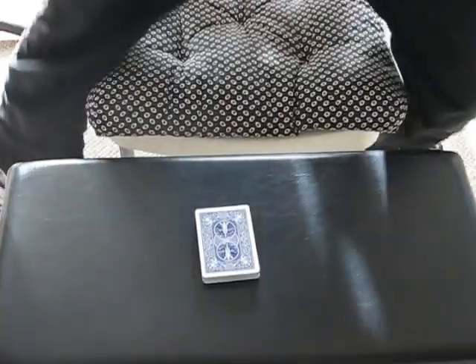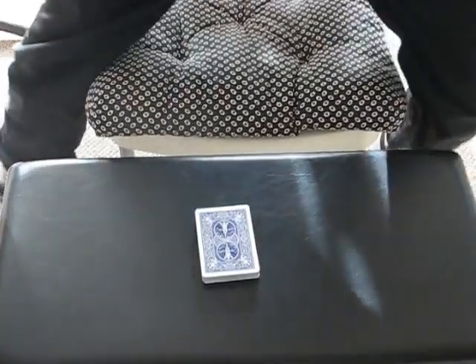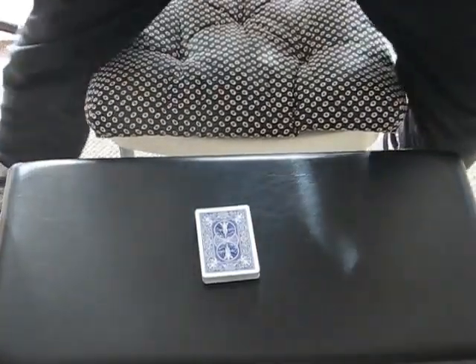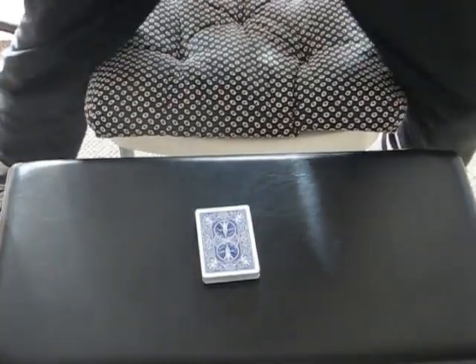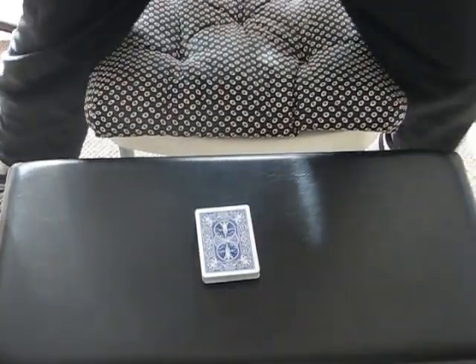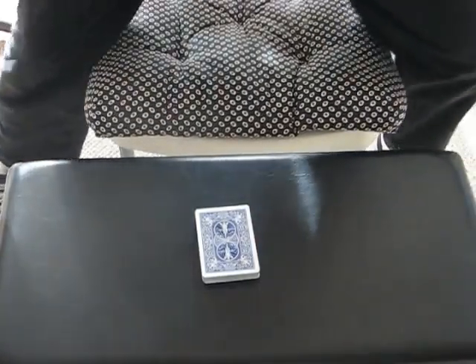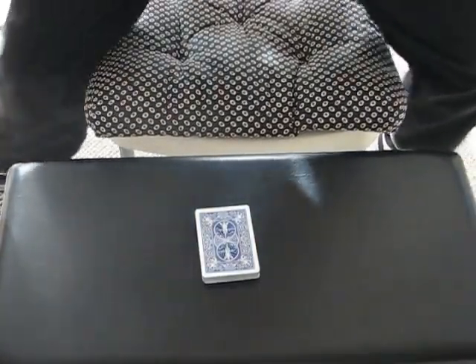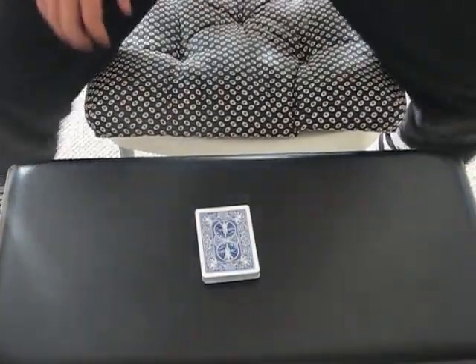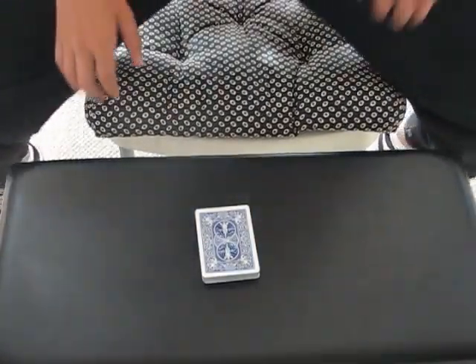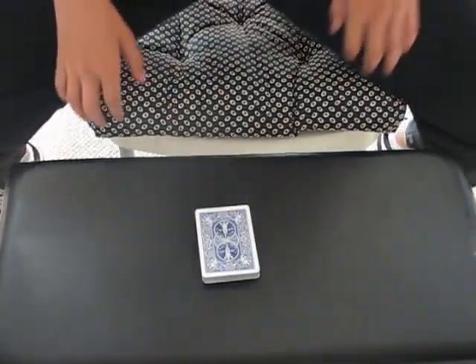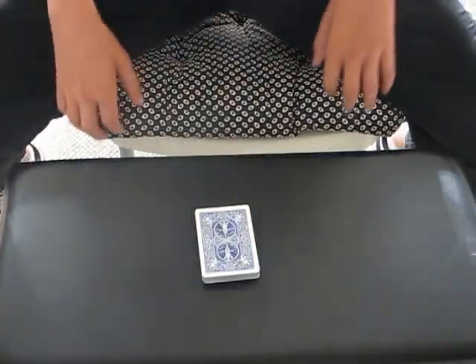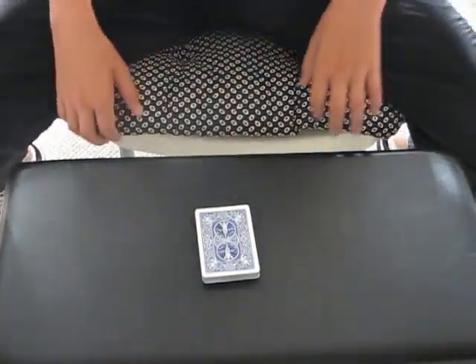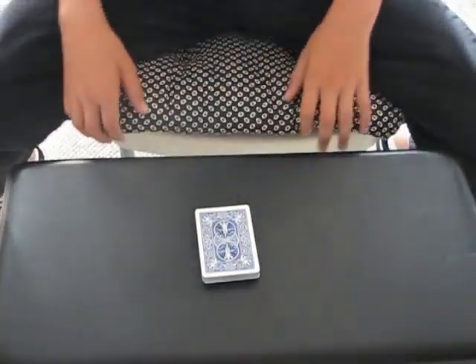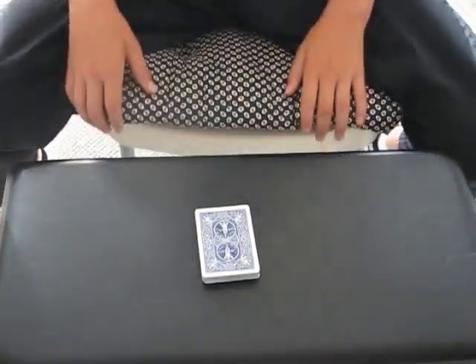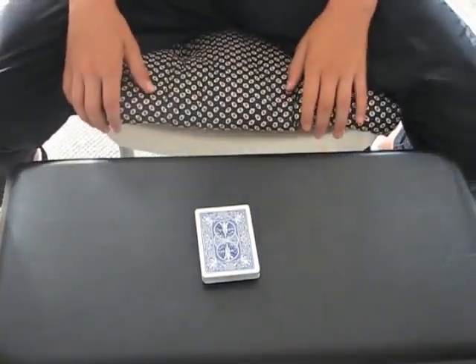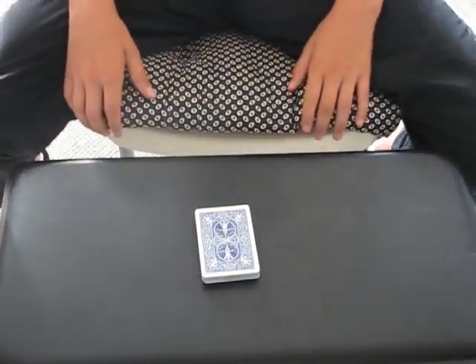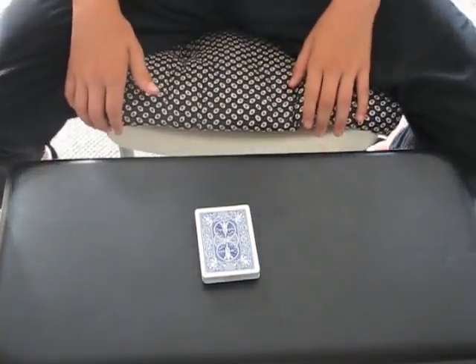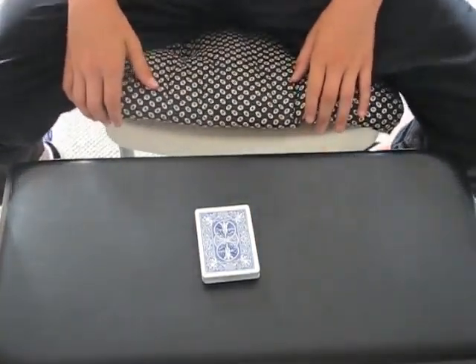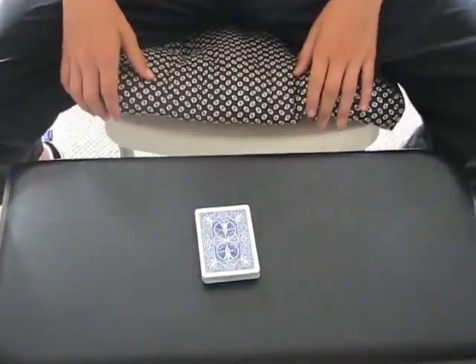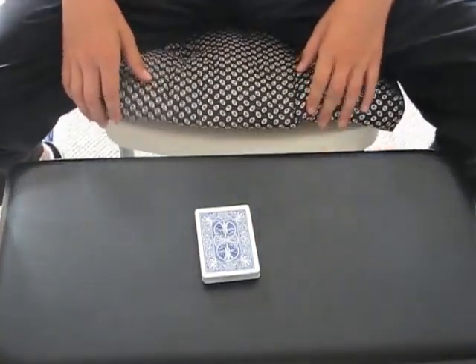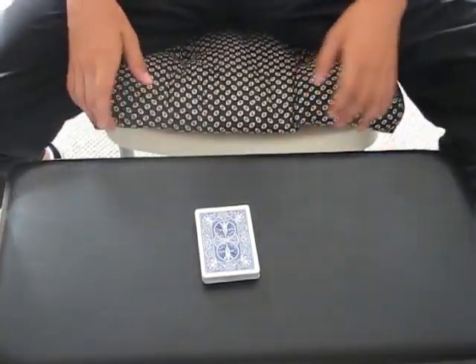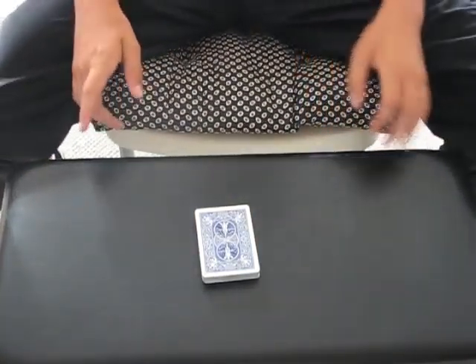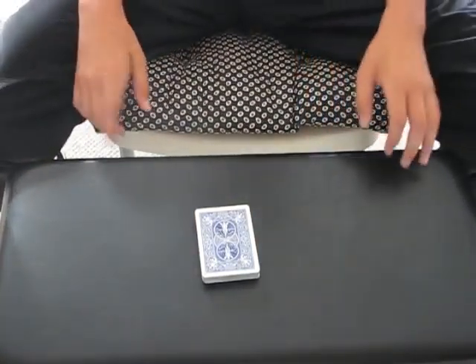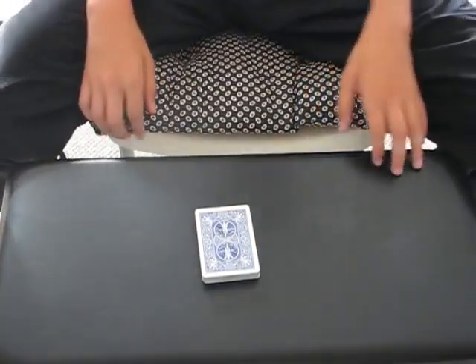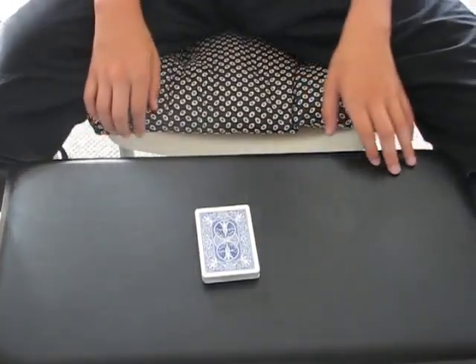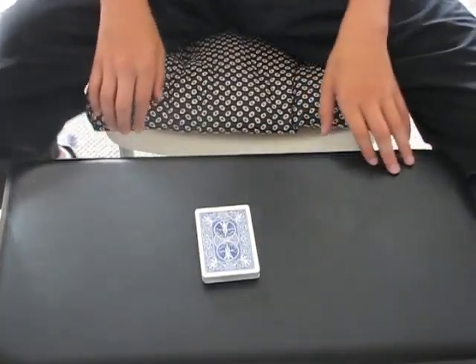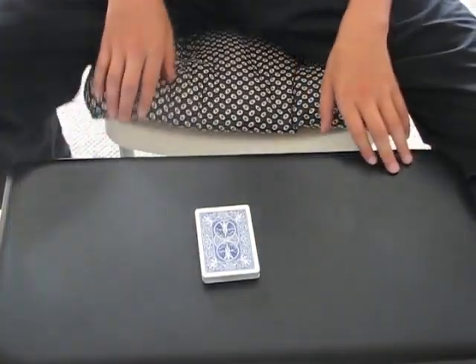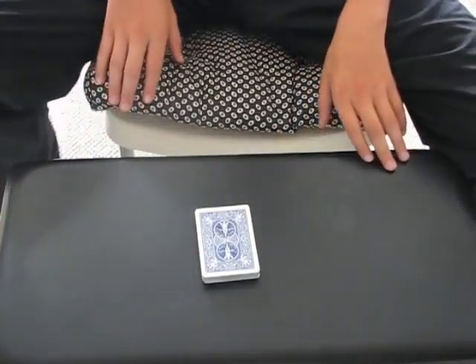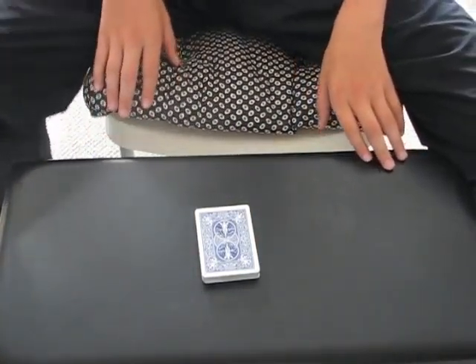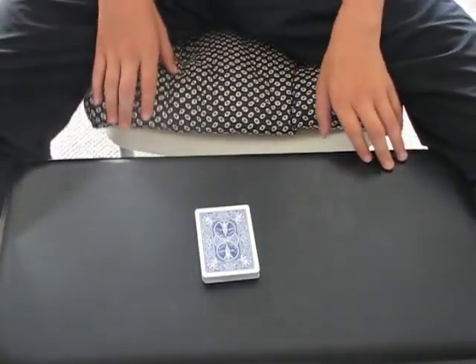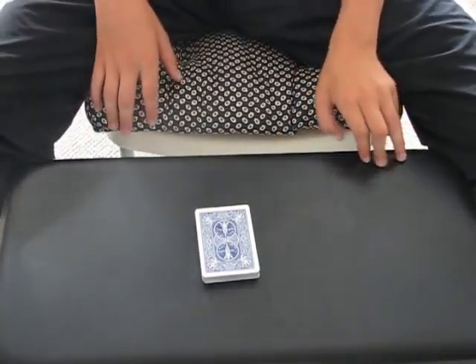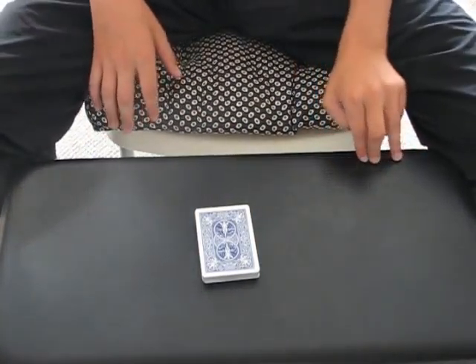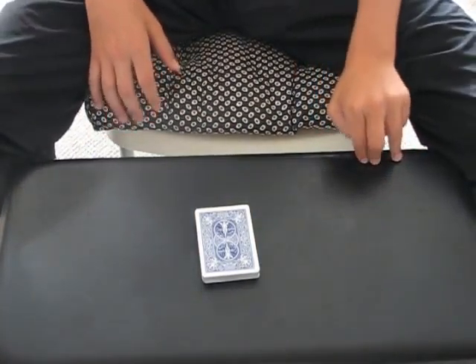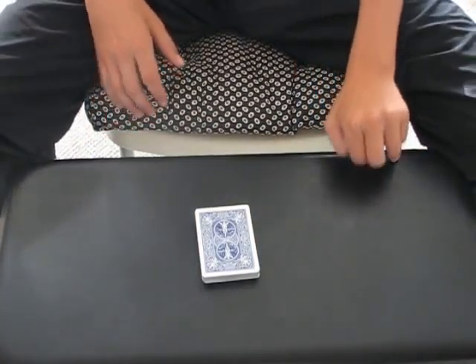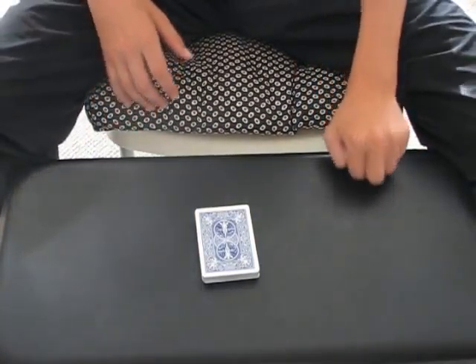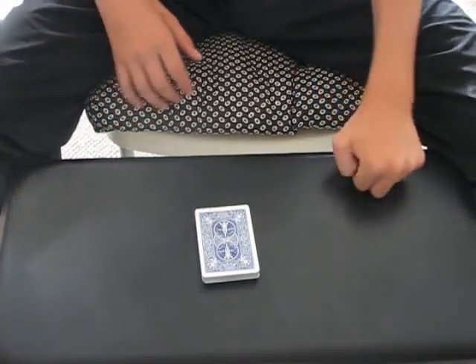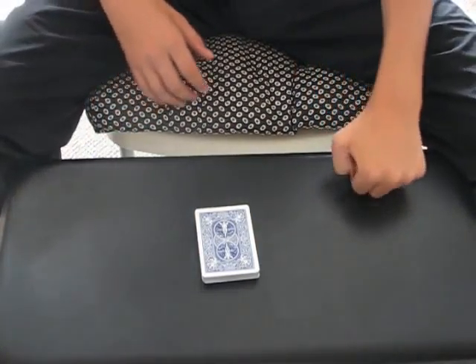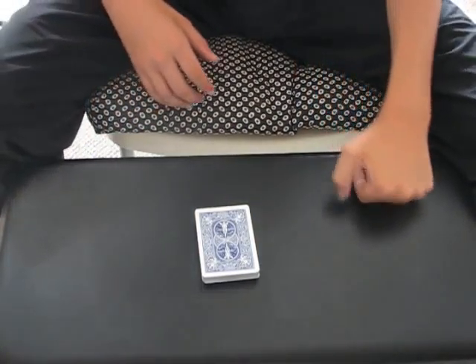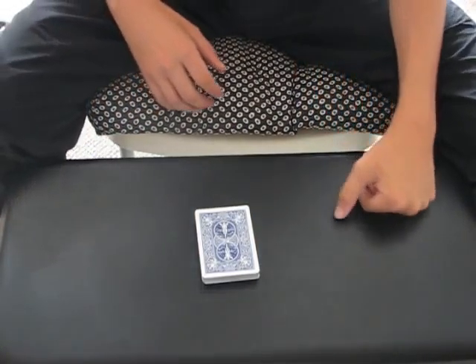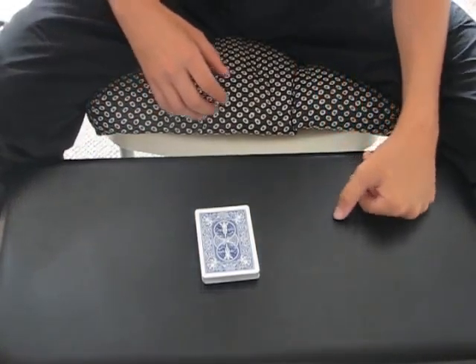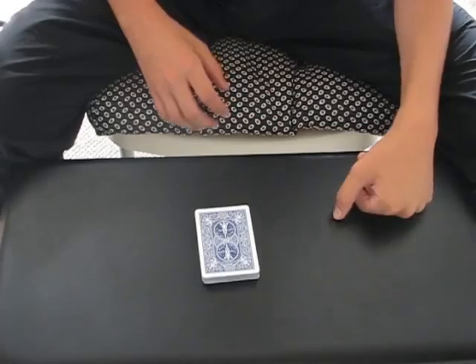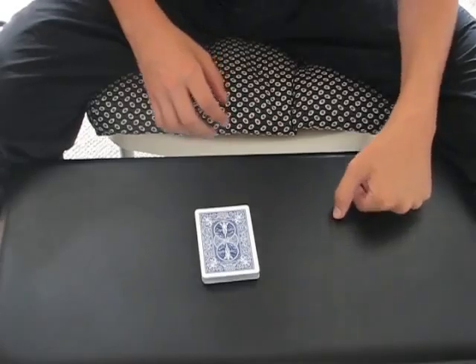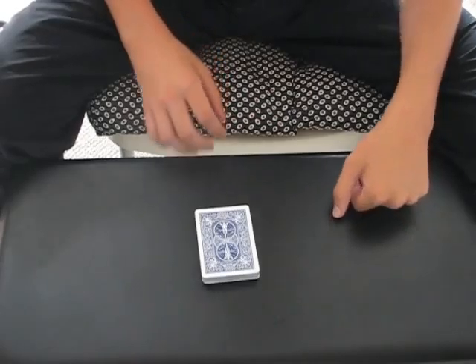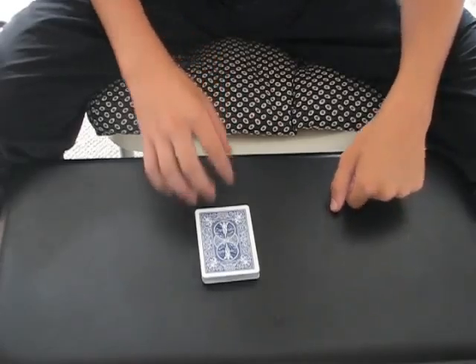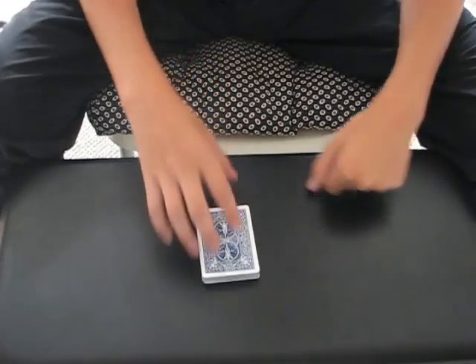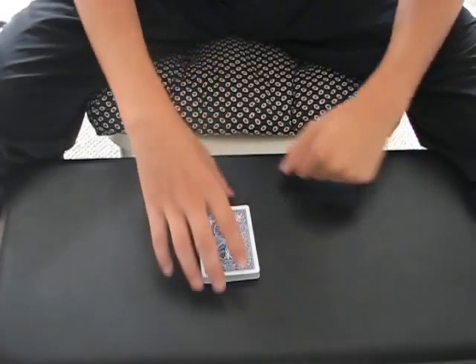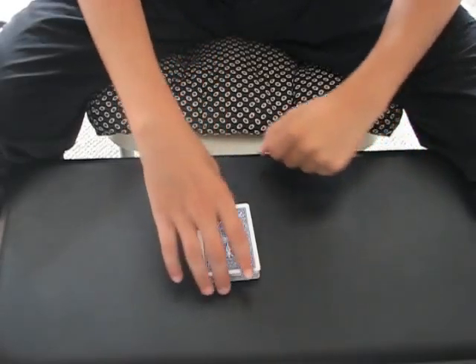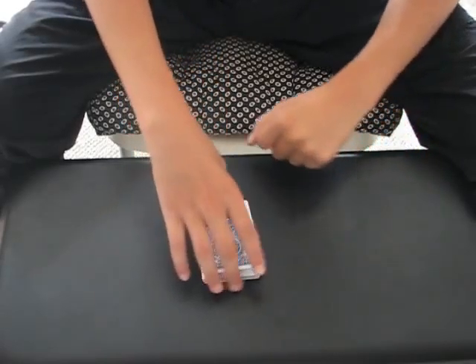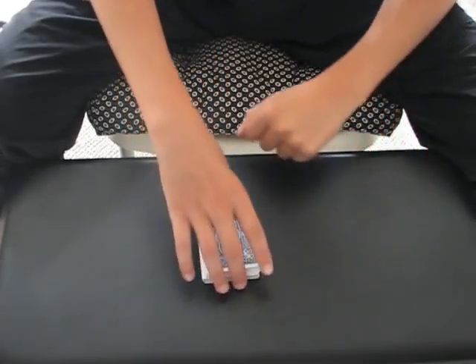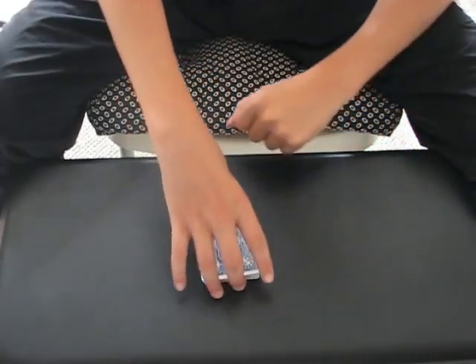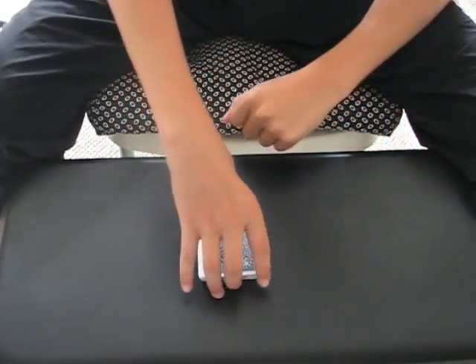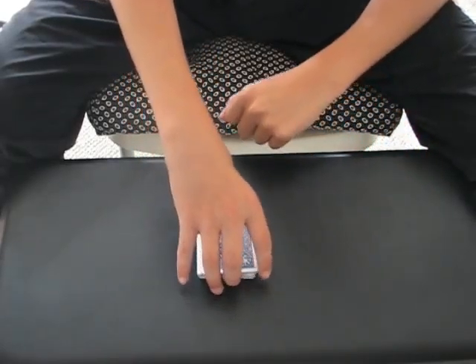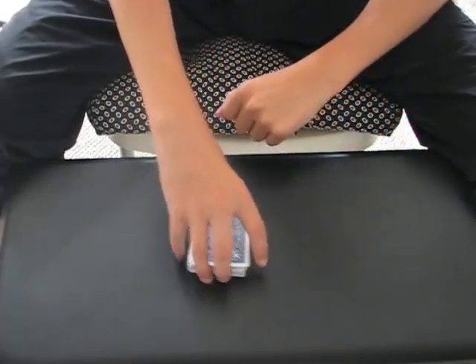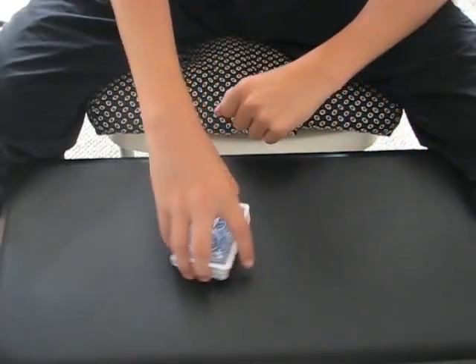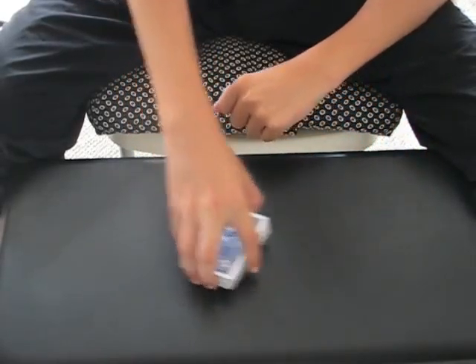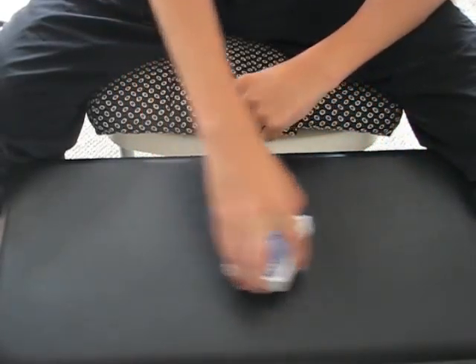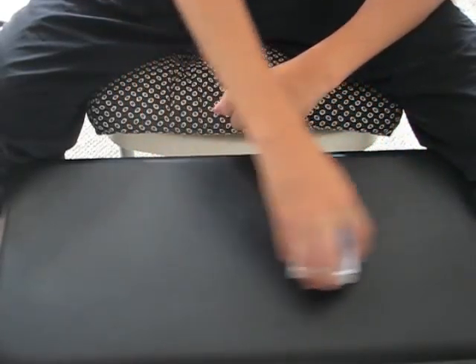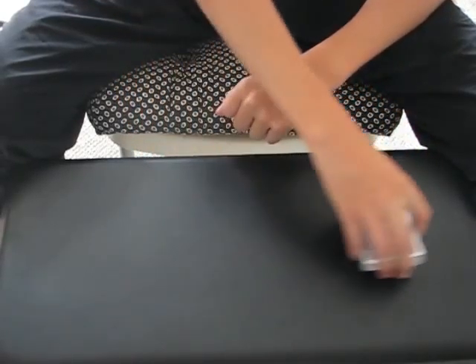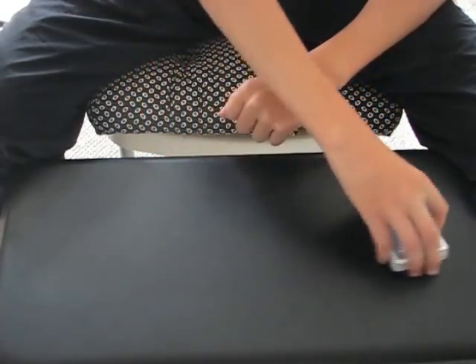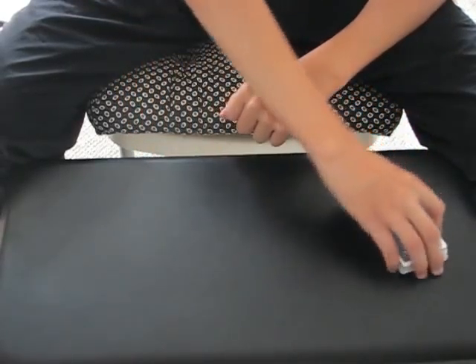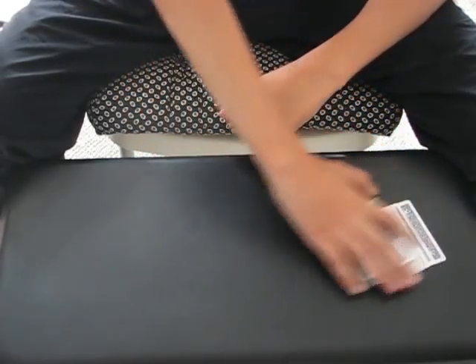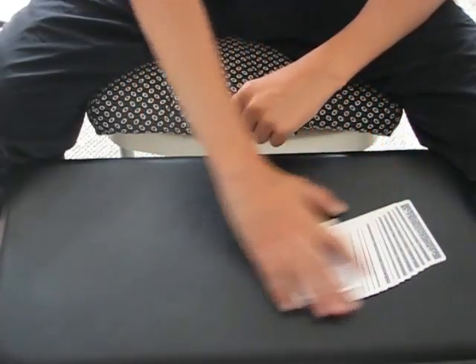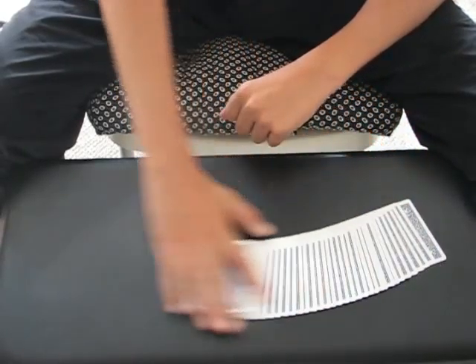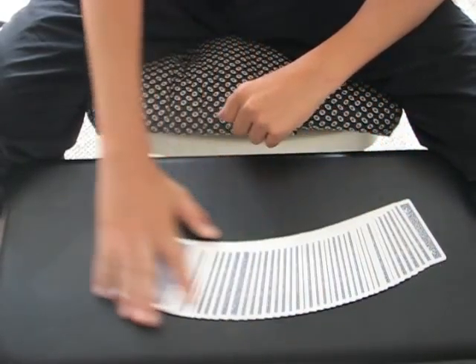Hey guys, here's my ambitious card routine, but this isn't just any old ACR because it only uses one move: the pass. I'll show you what I mean.